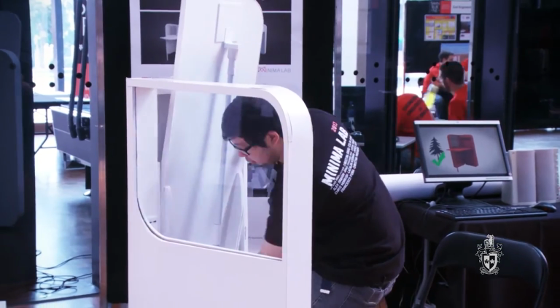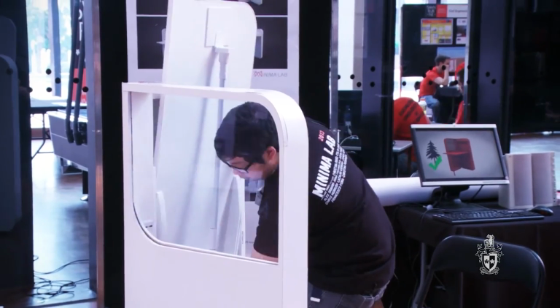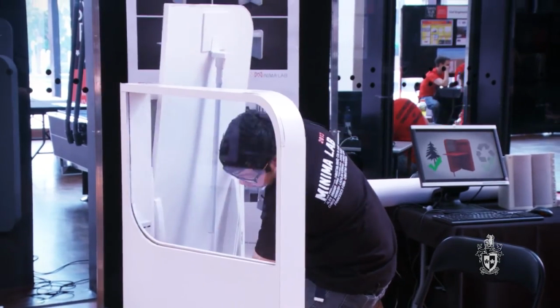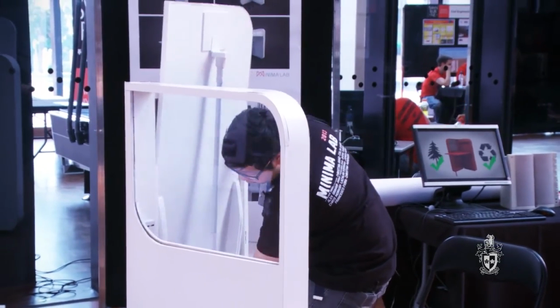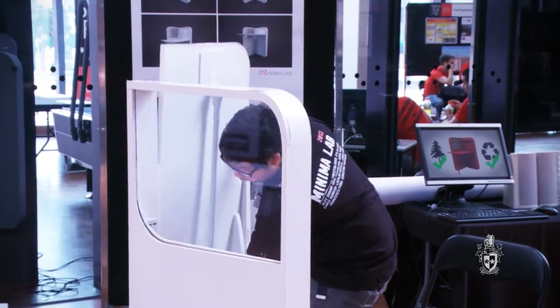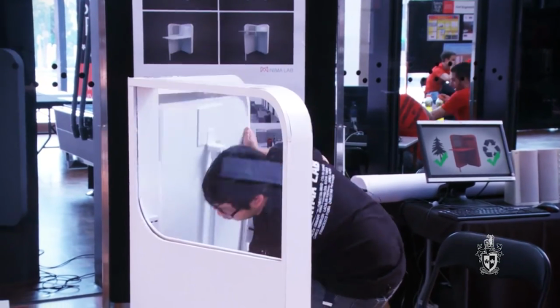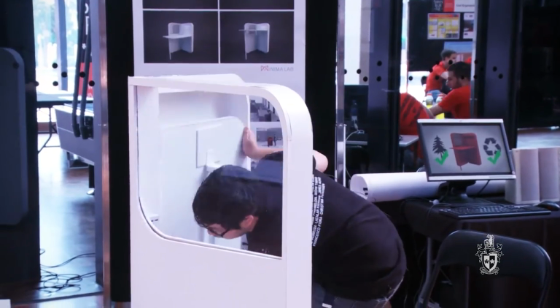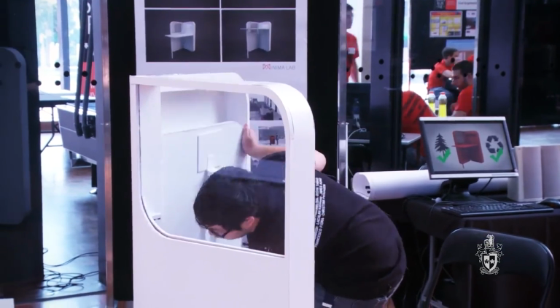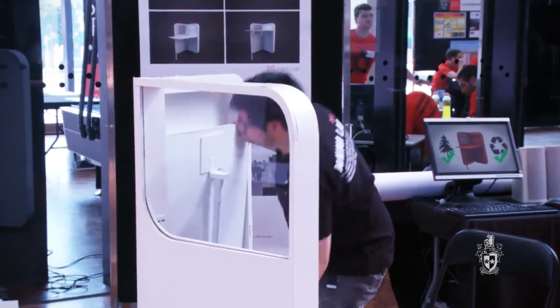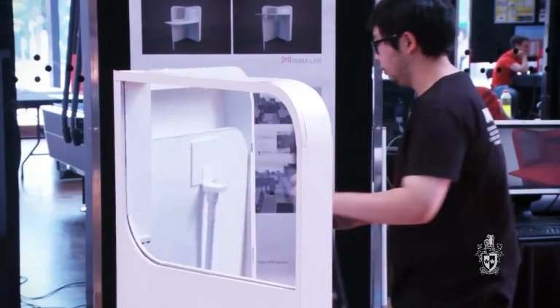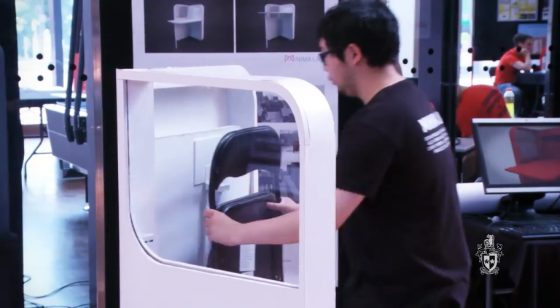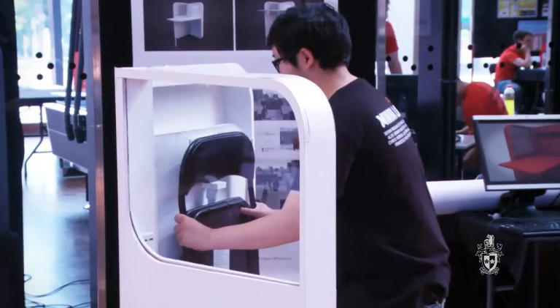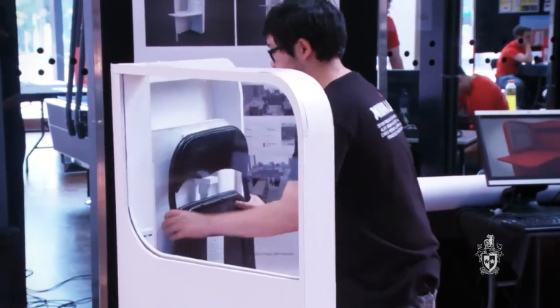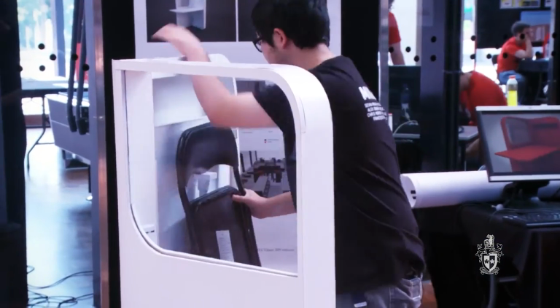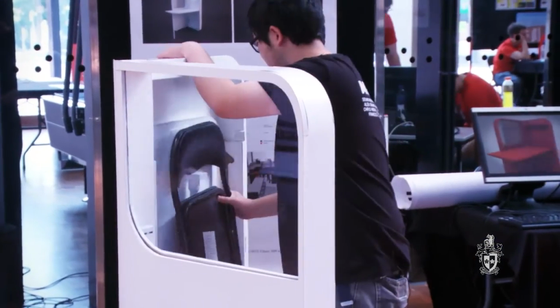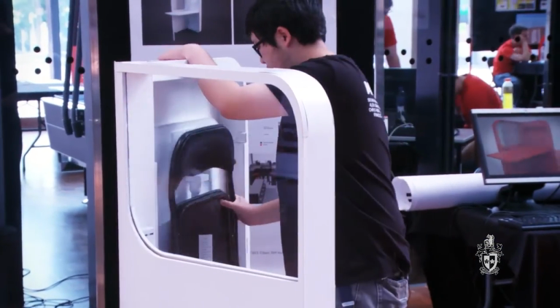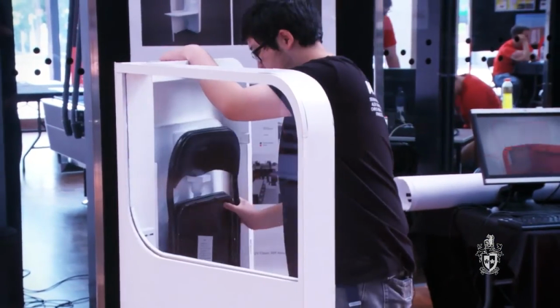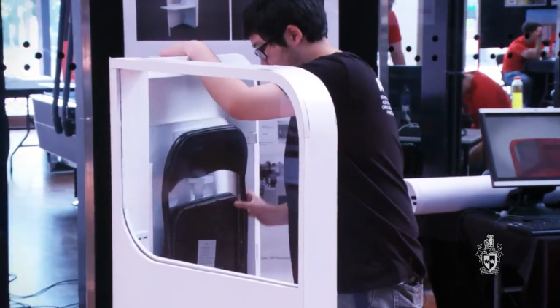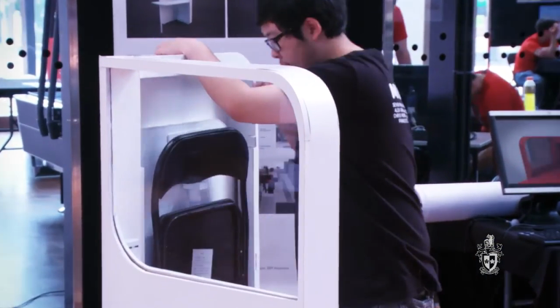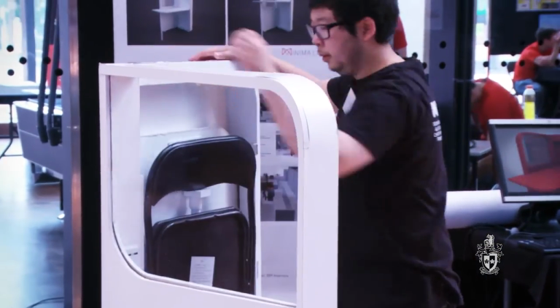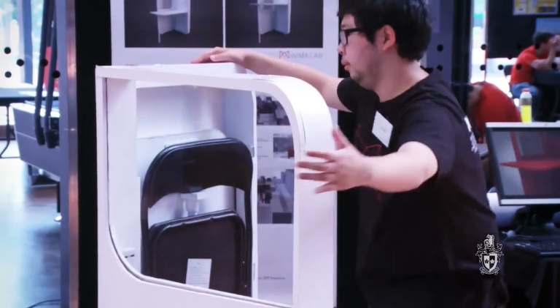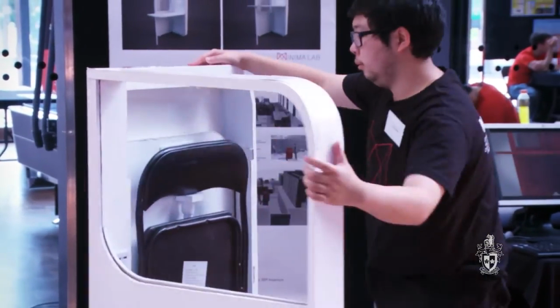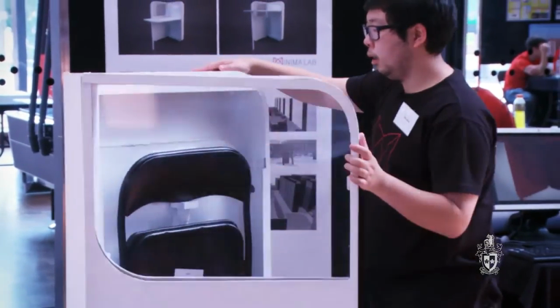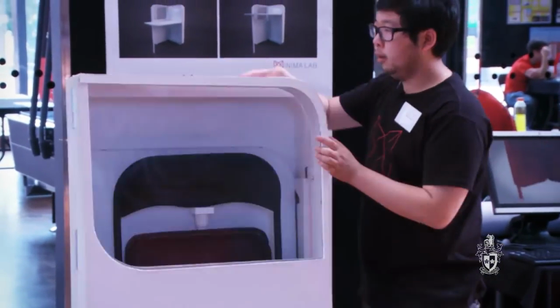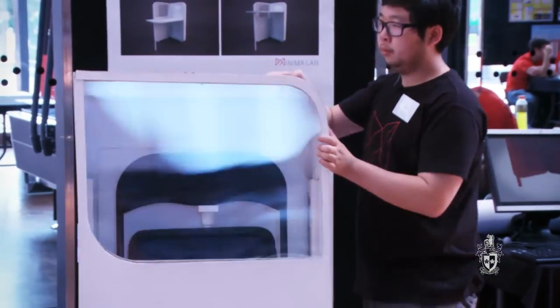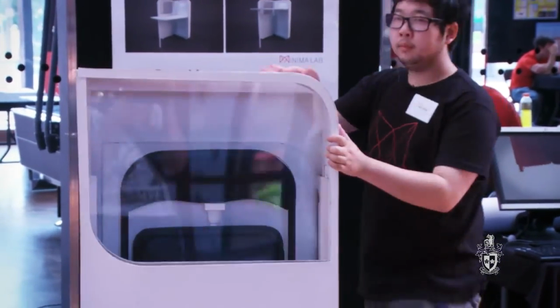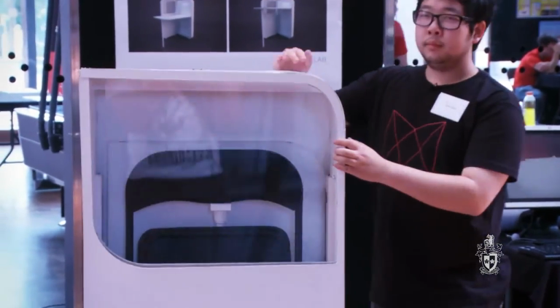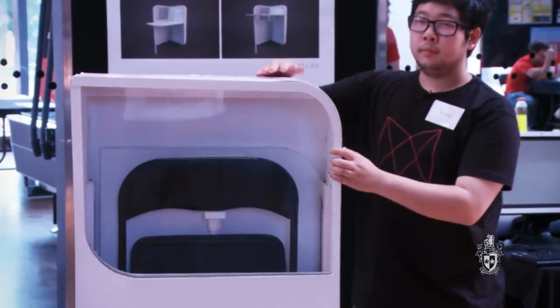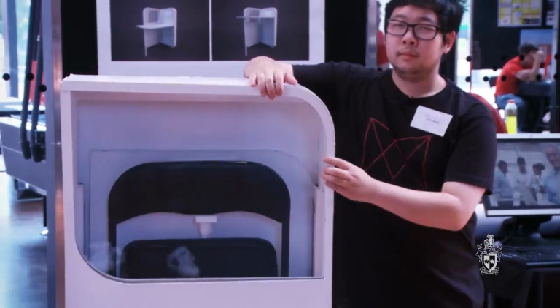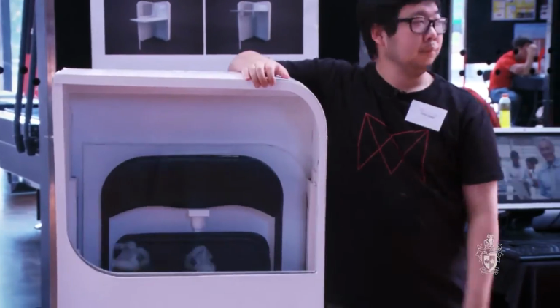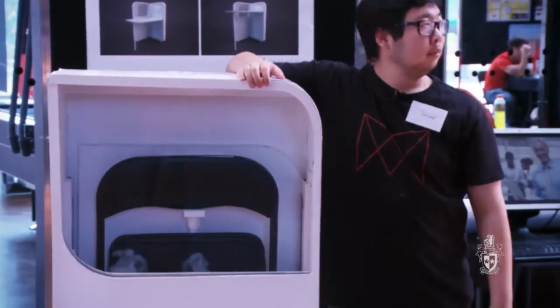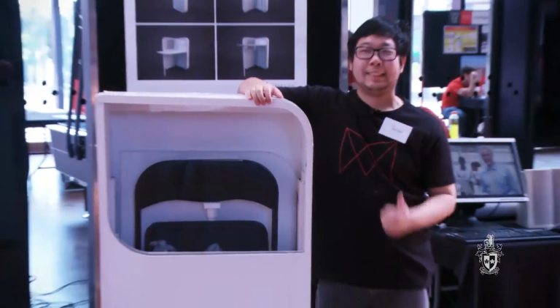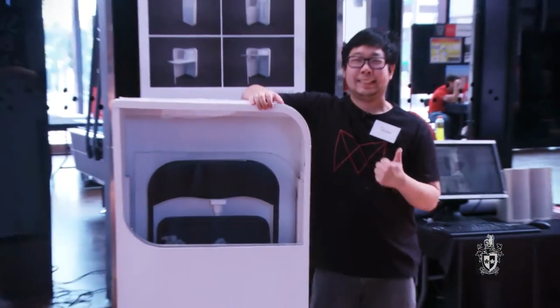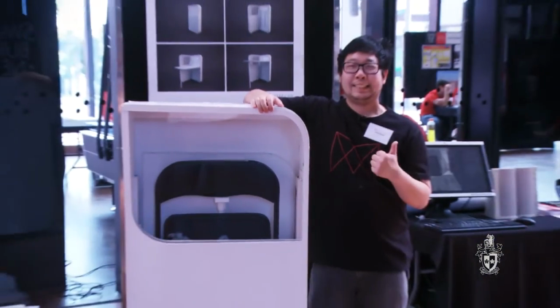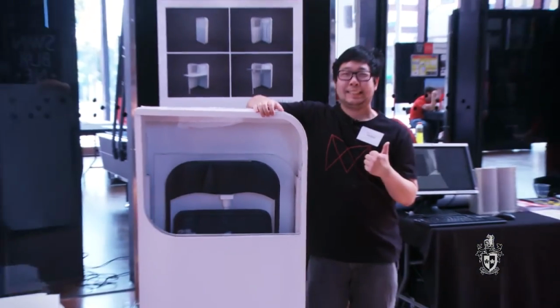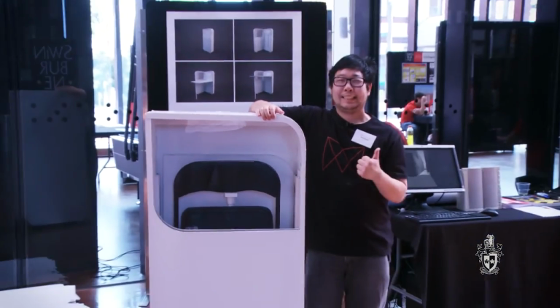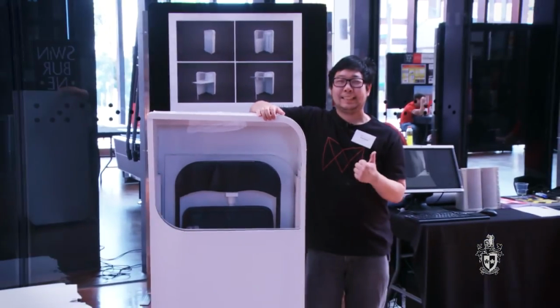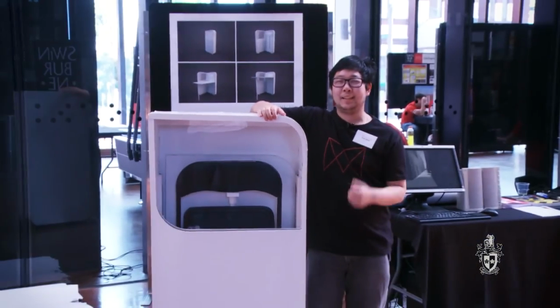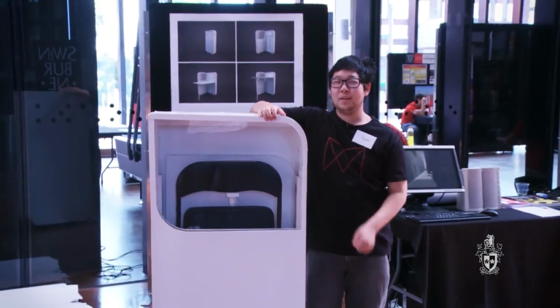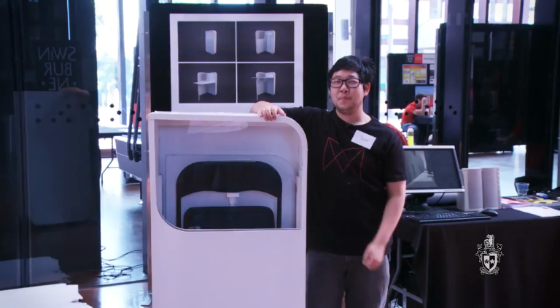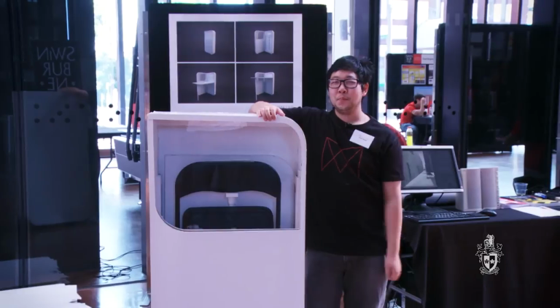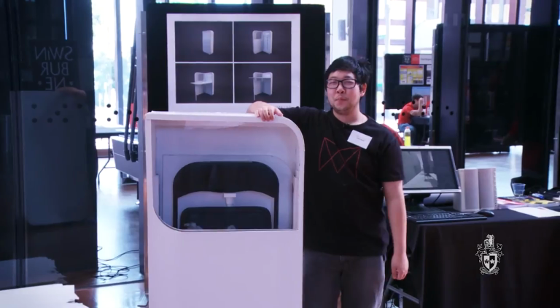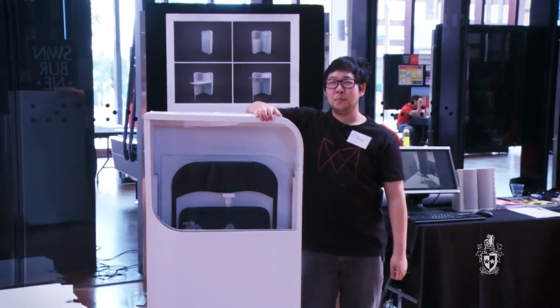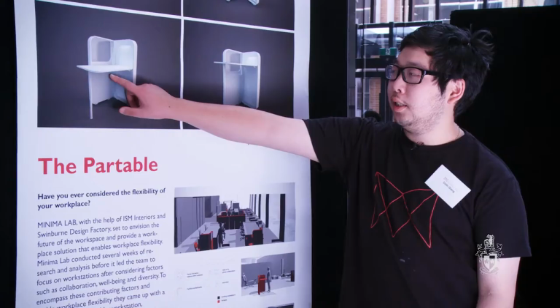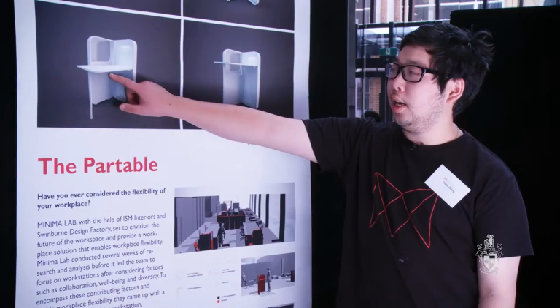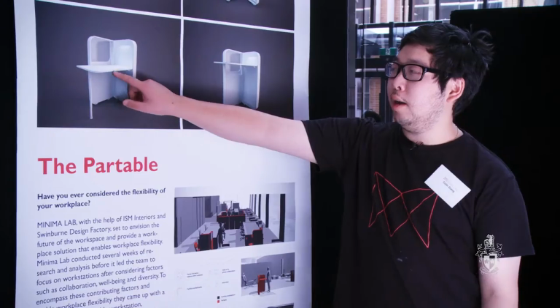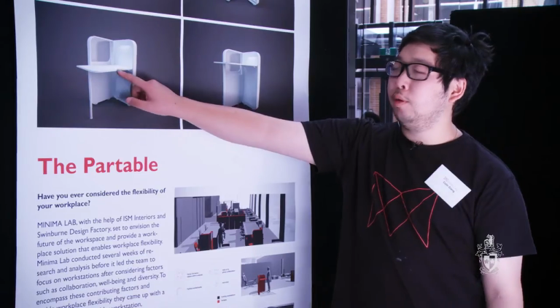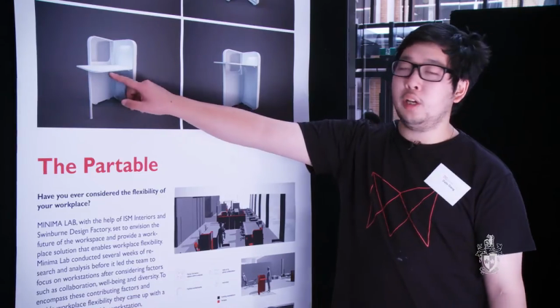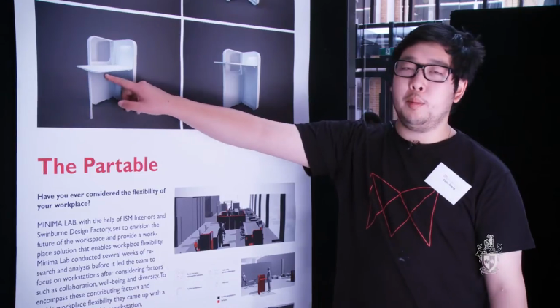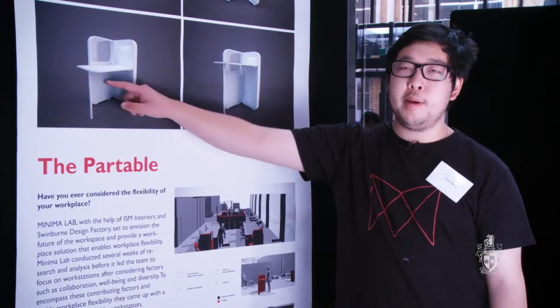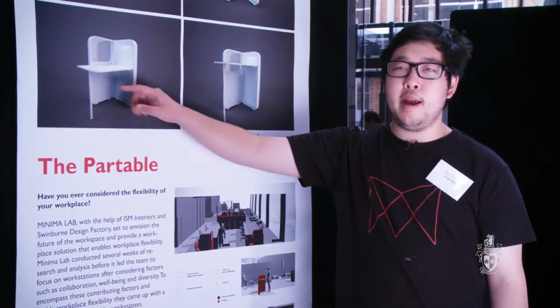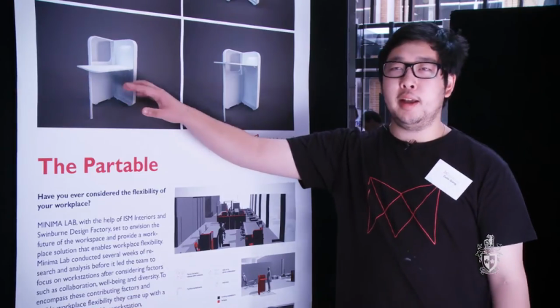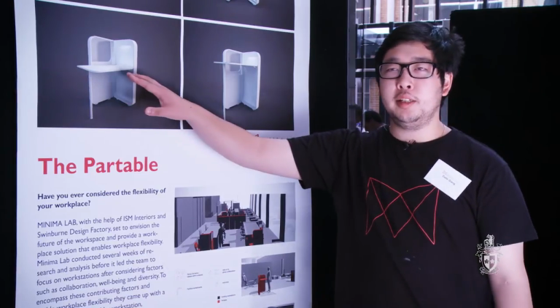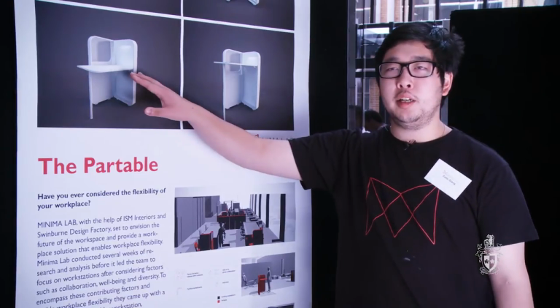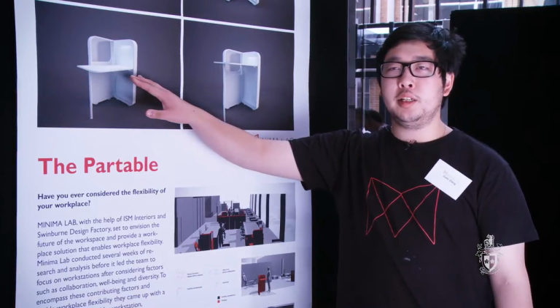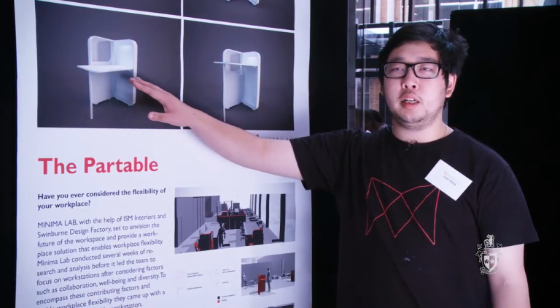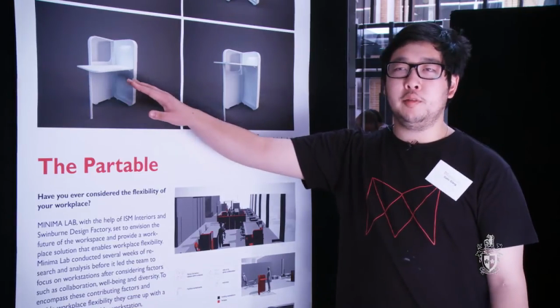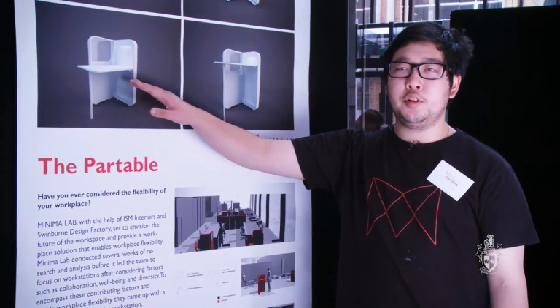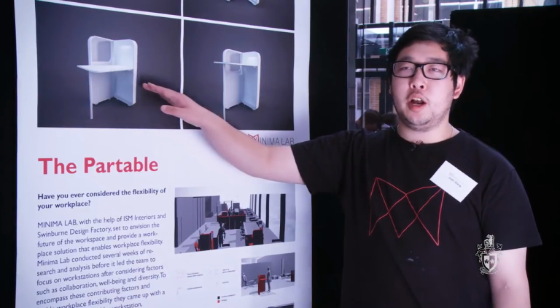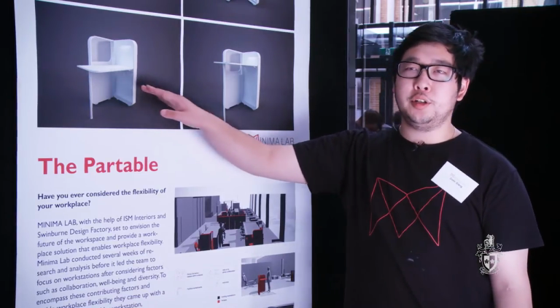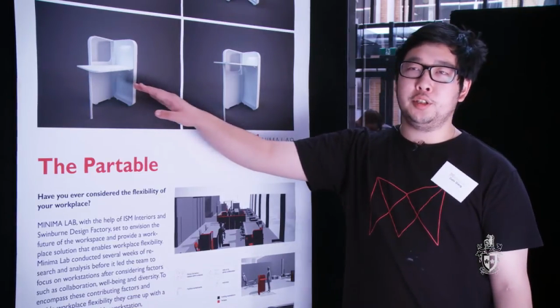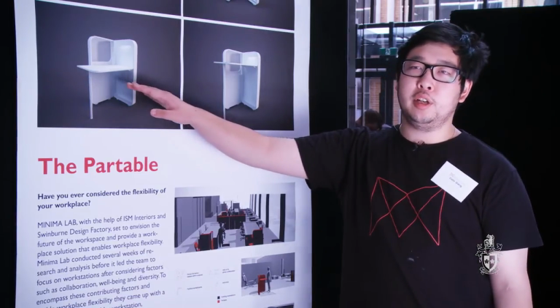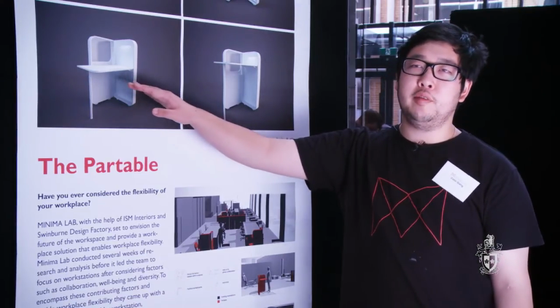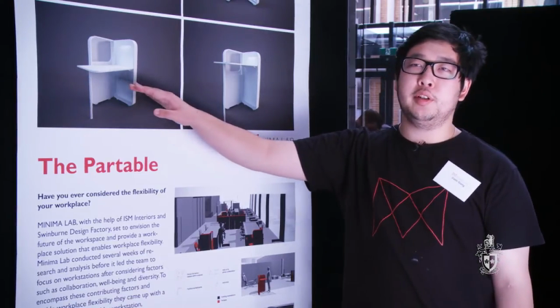In the future we can use the whiteboard as a digital surface, or the tabletop as an inductive charging surface.